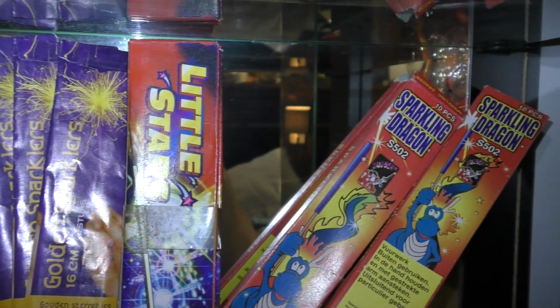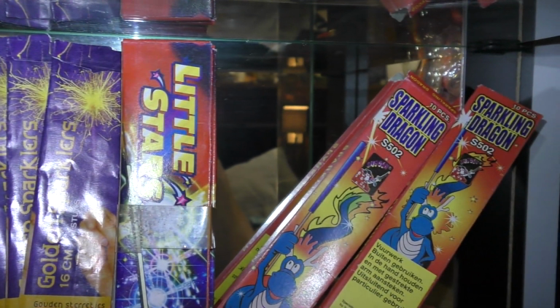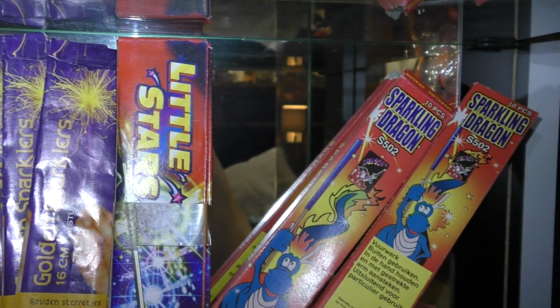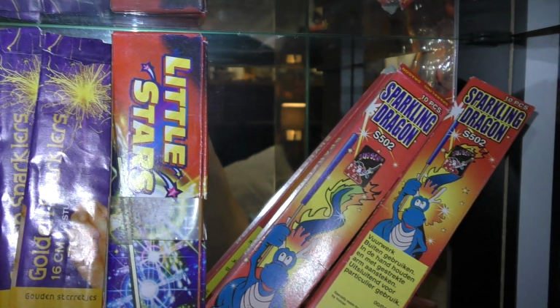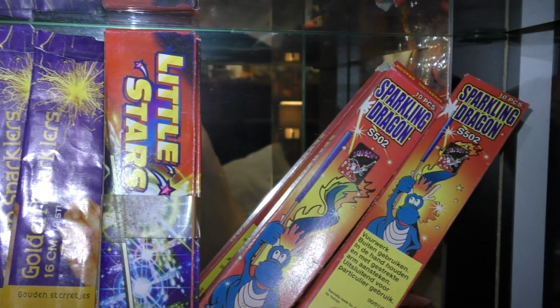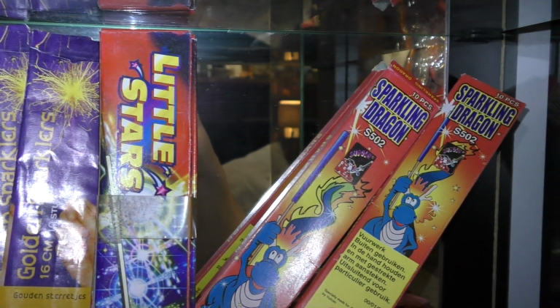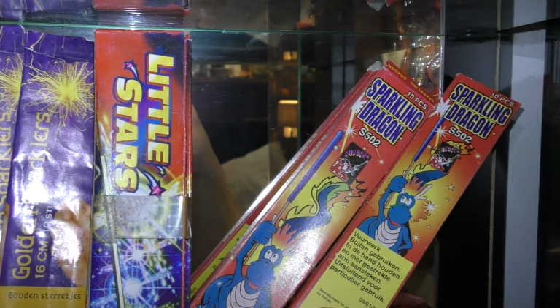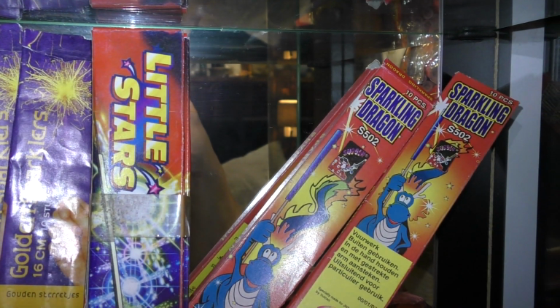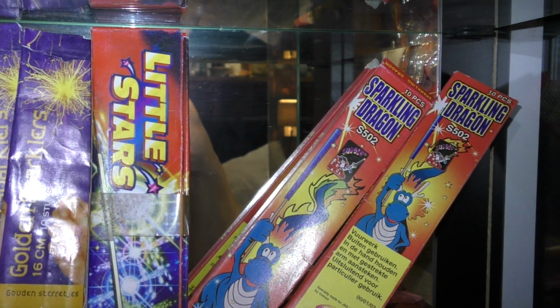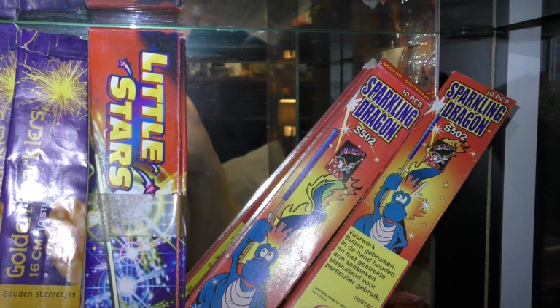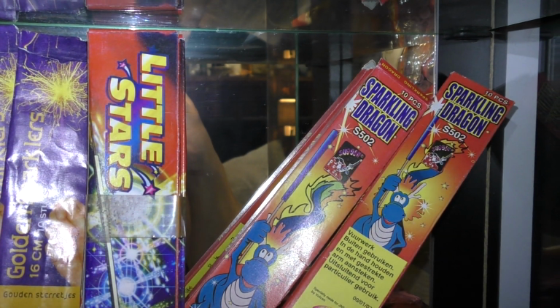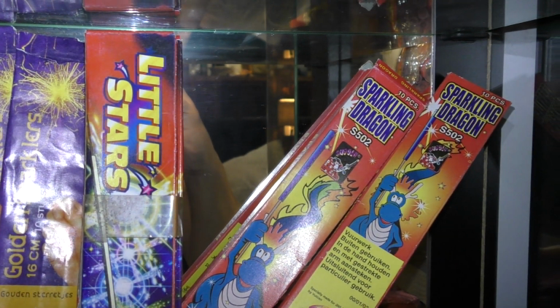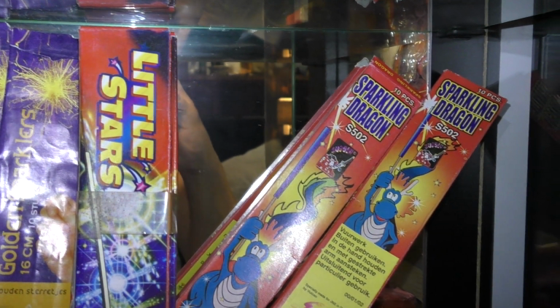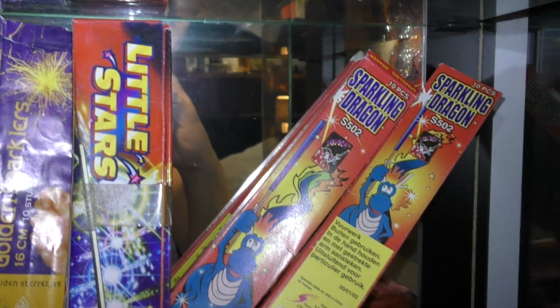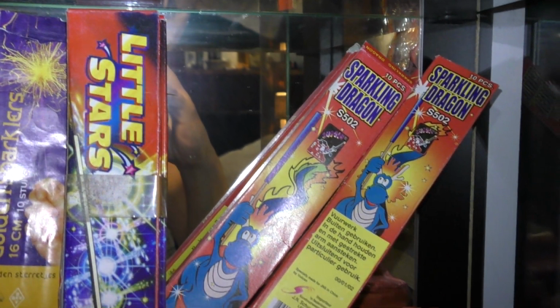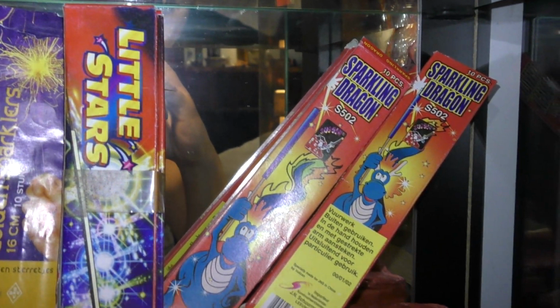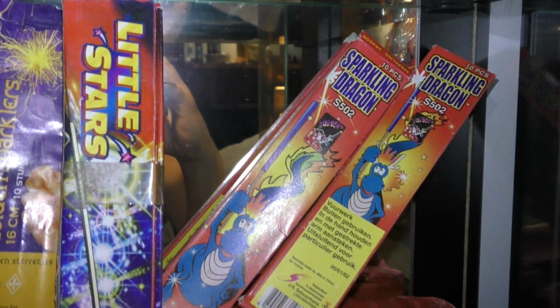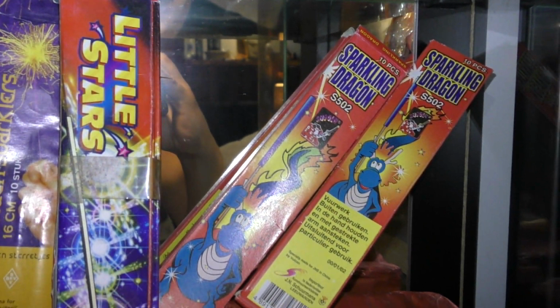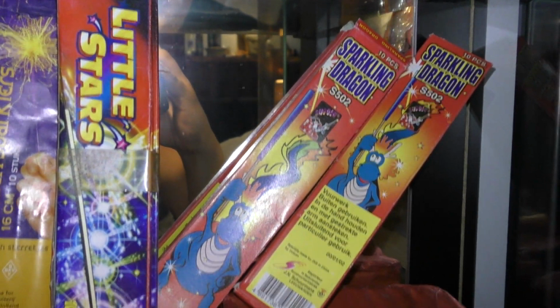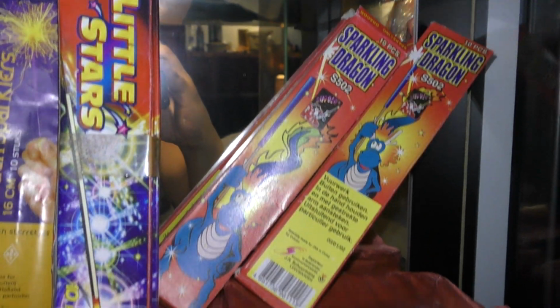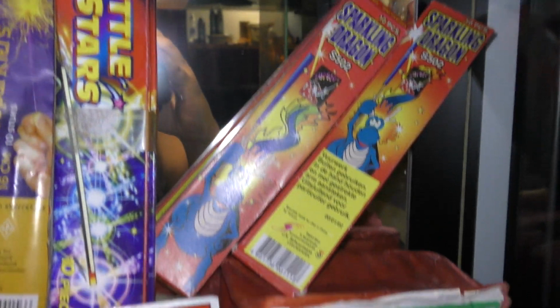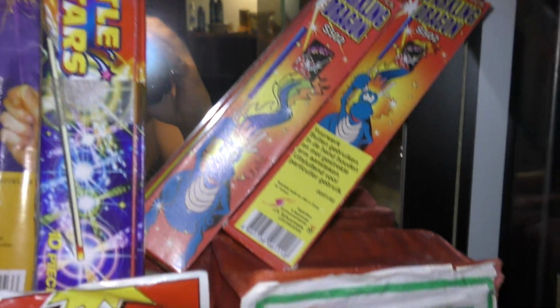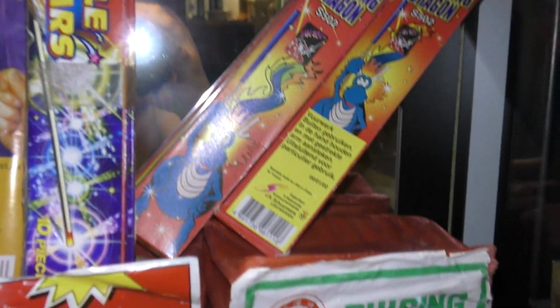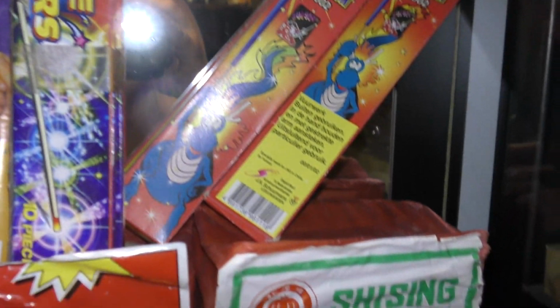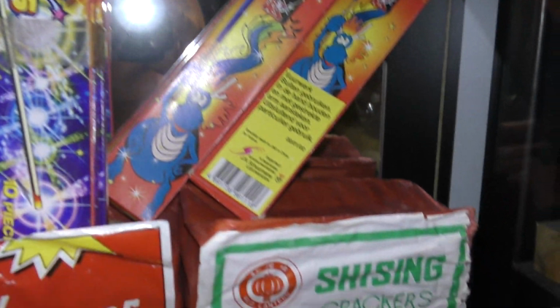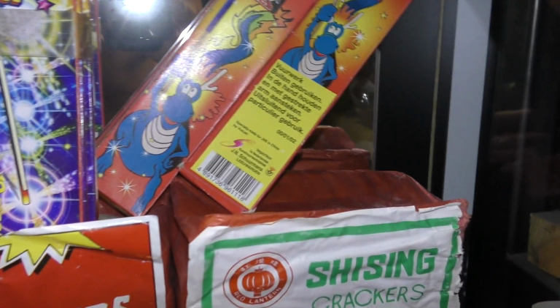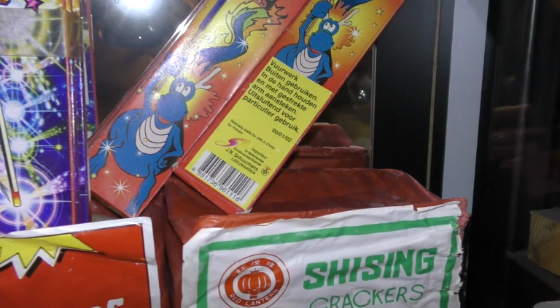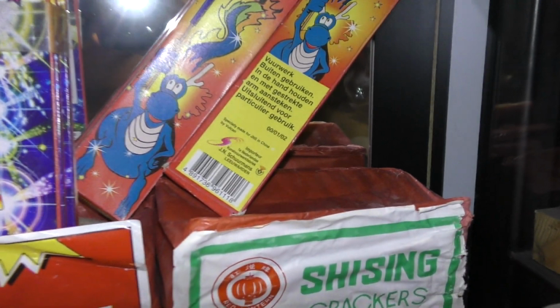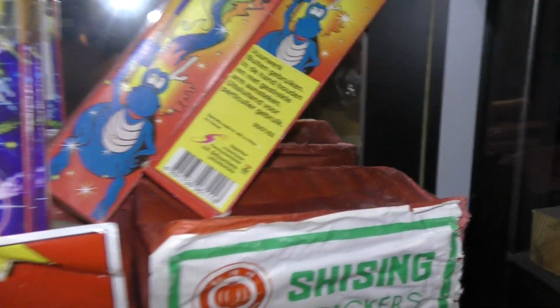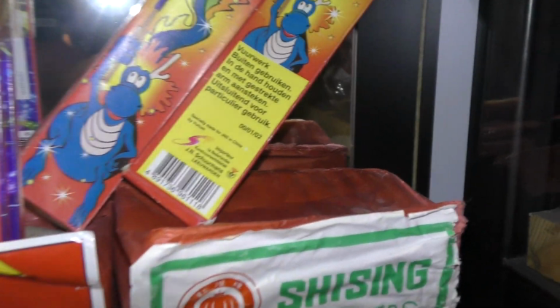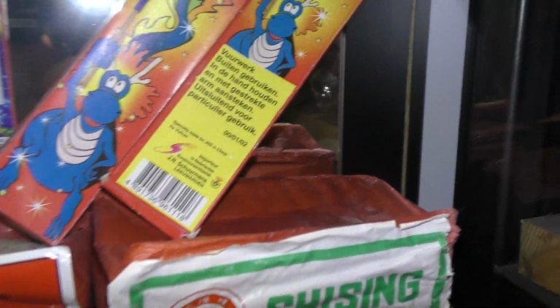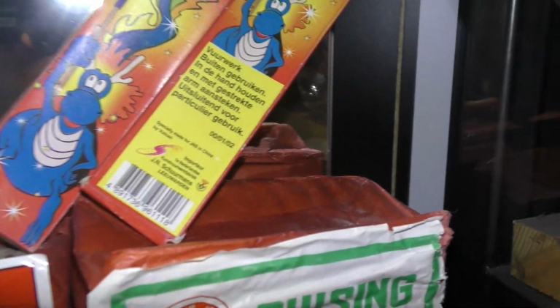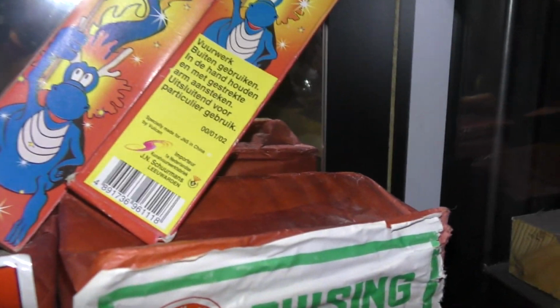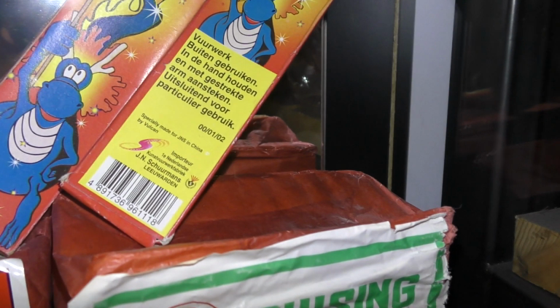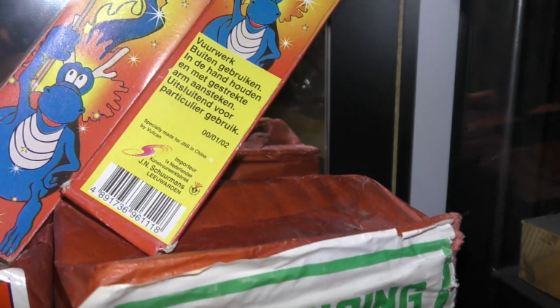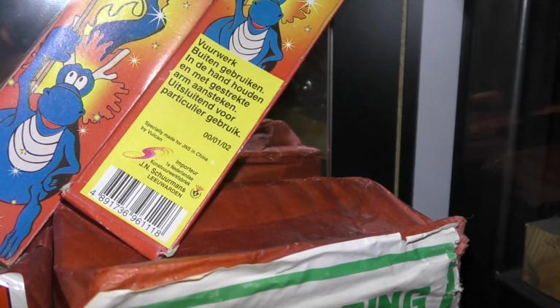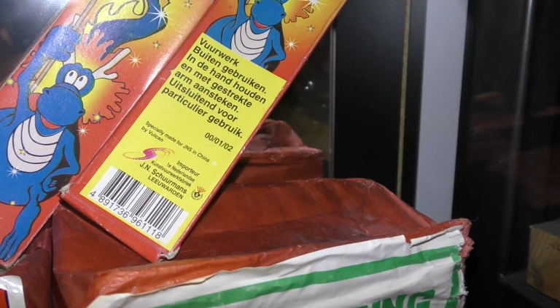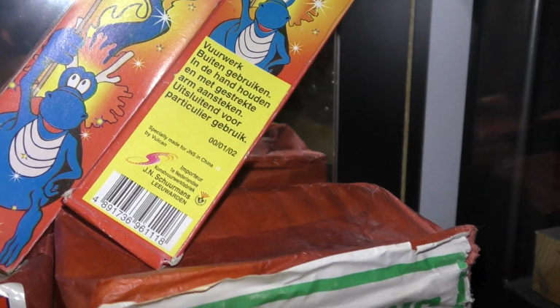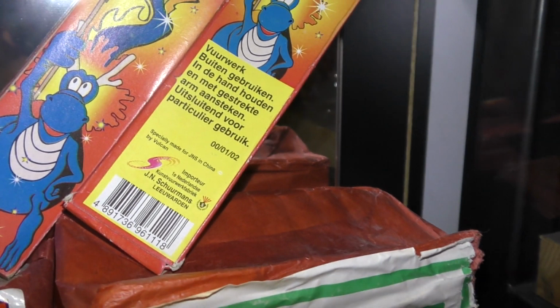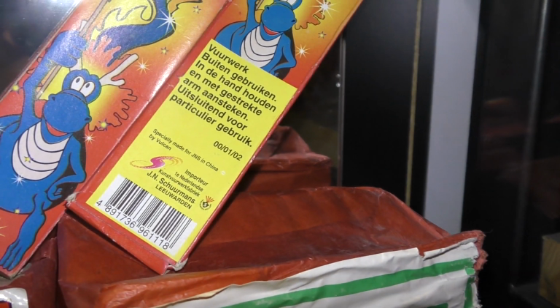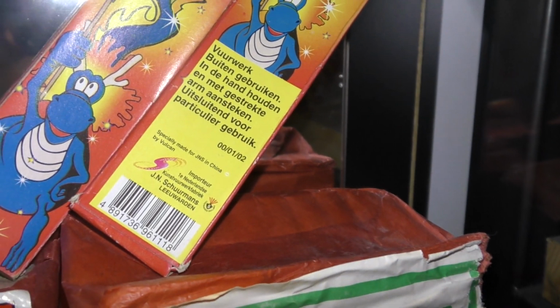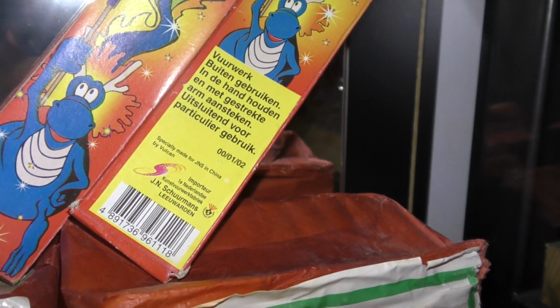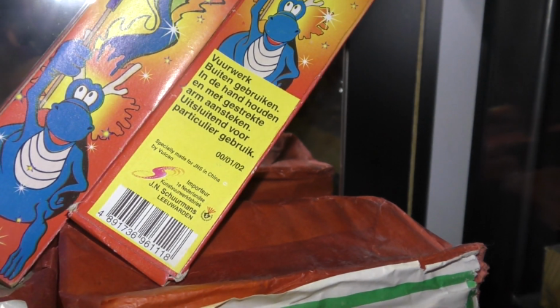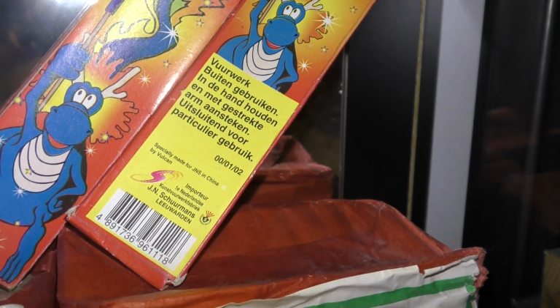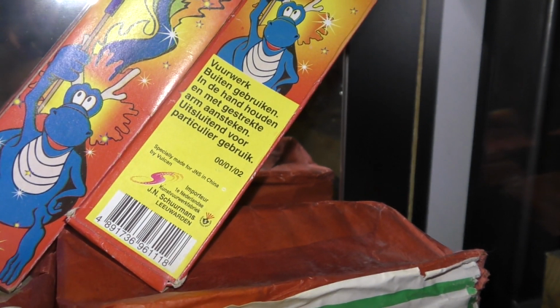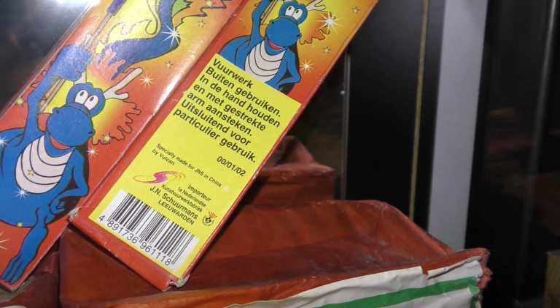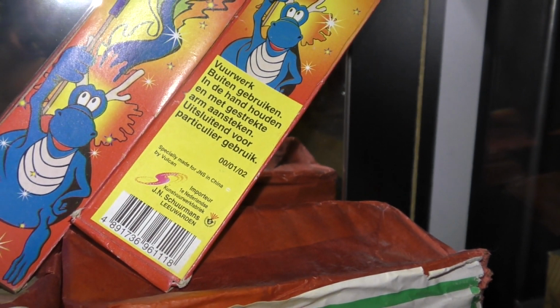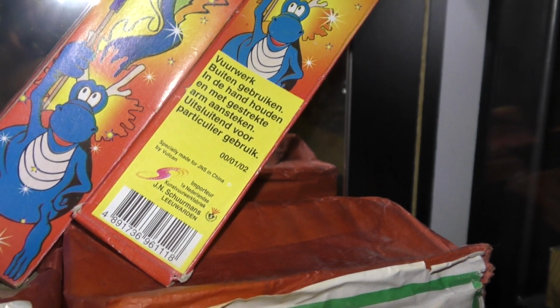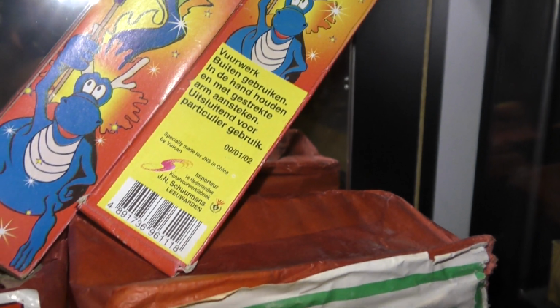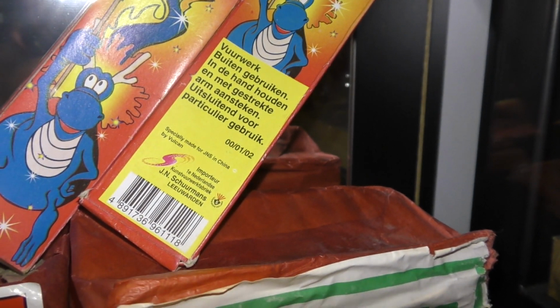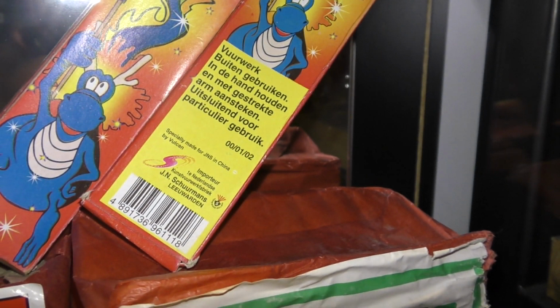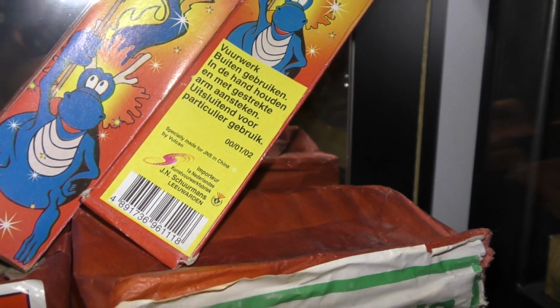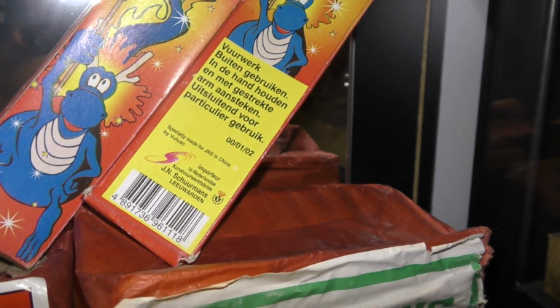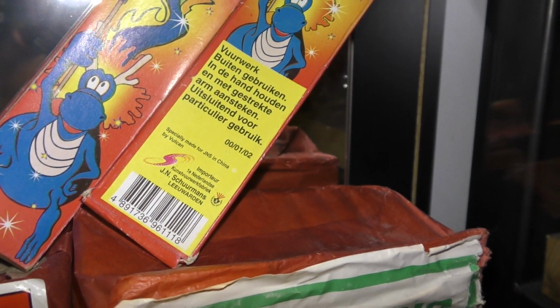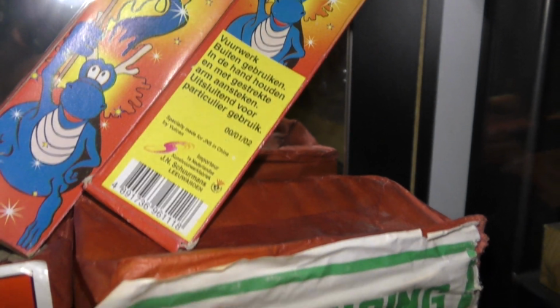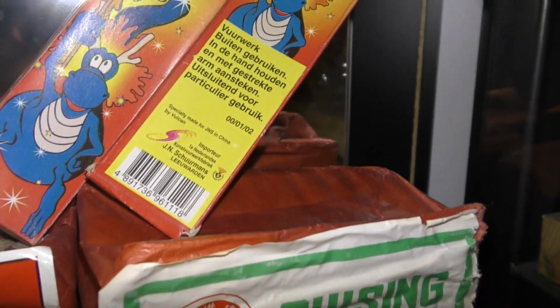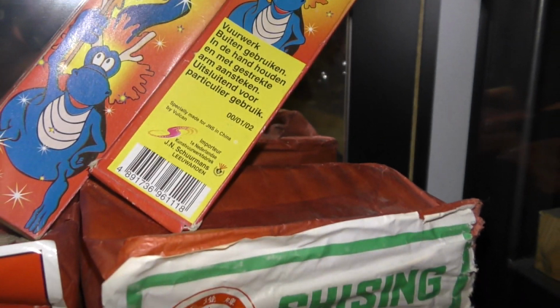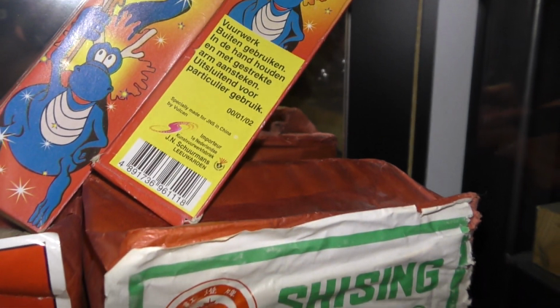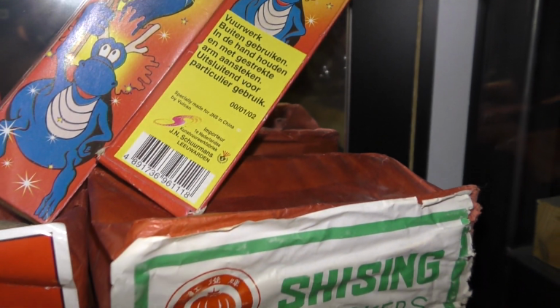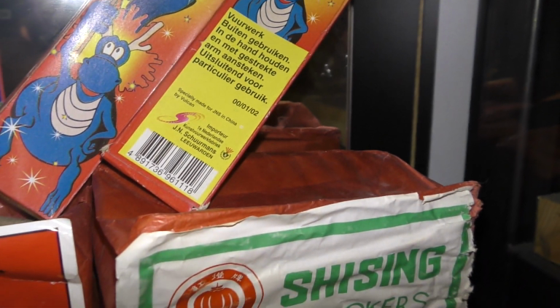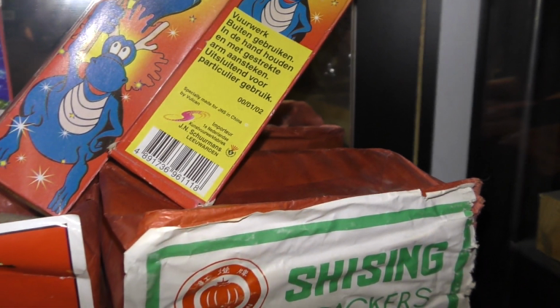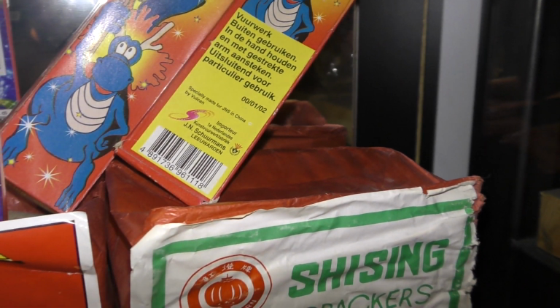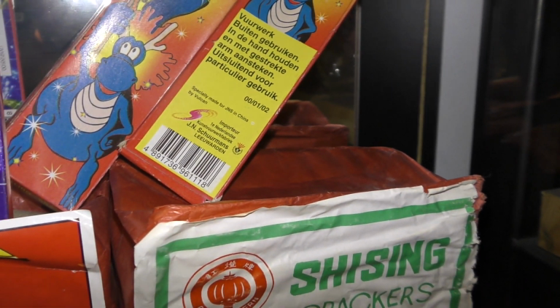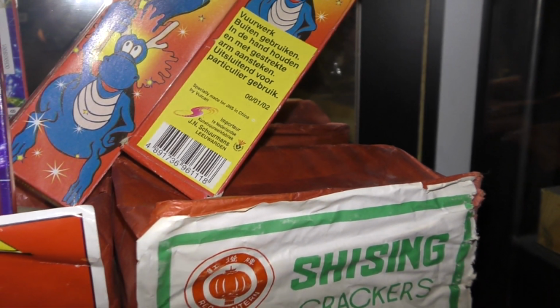Kijk. Sterretjes. Ook van Schuurmans. 2000, 2001, 2002.